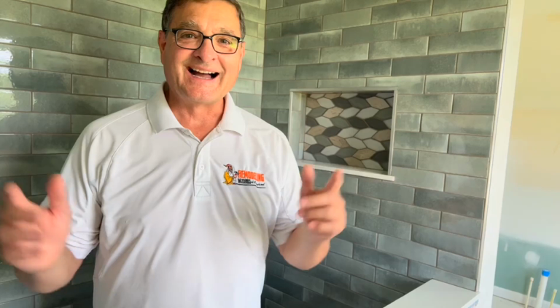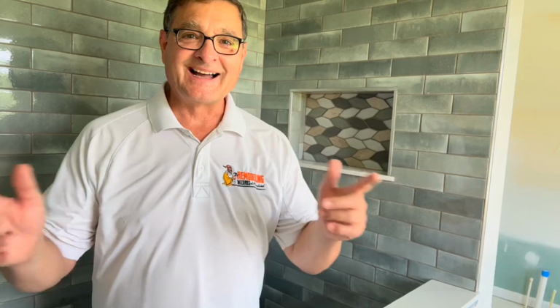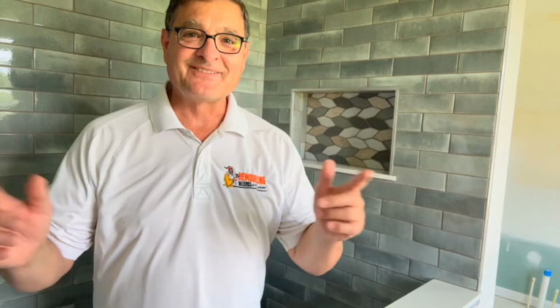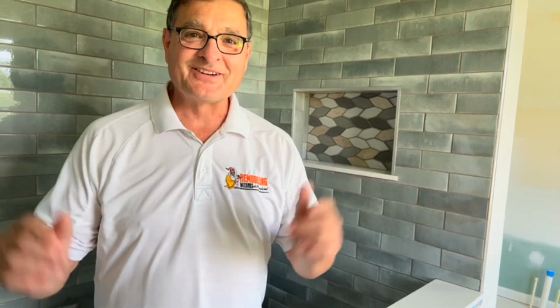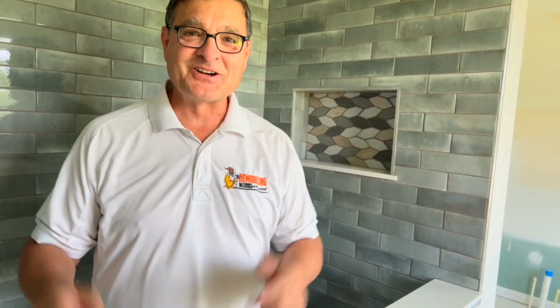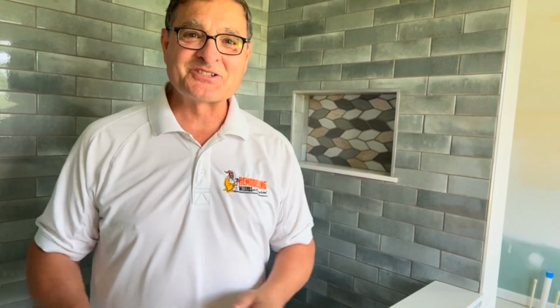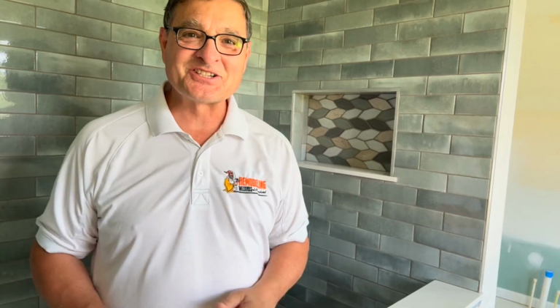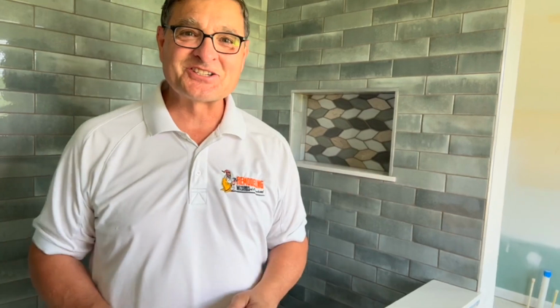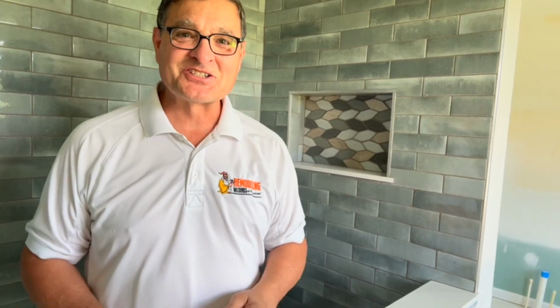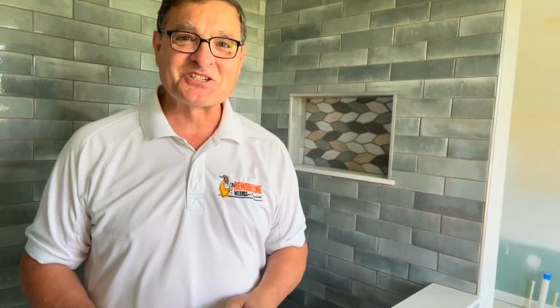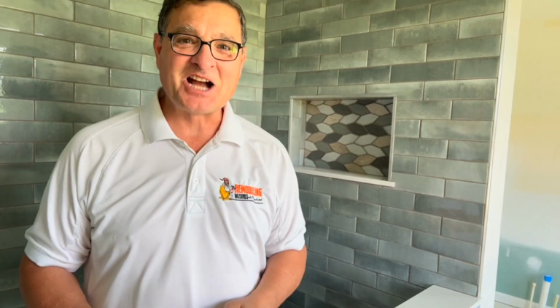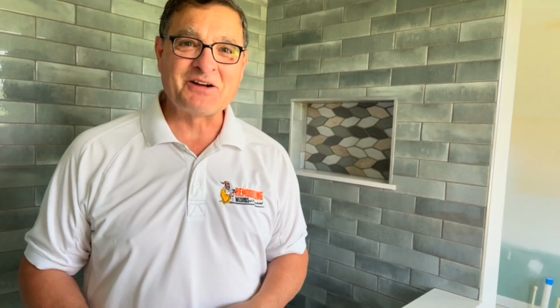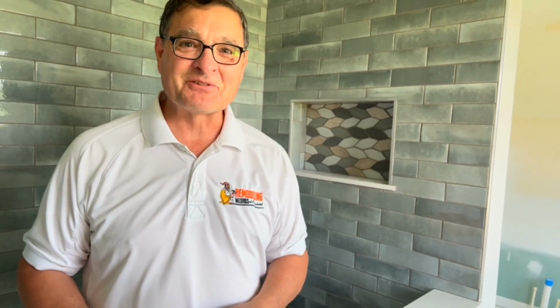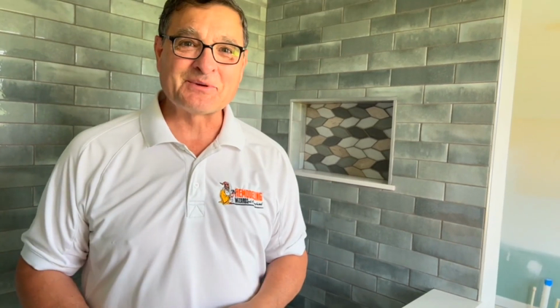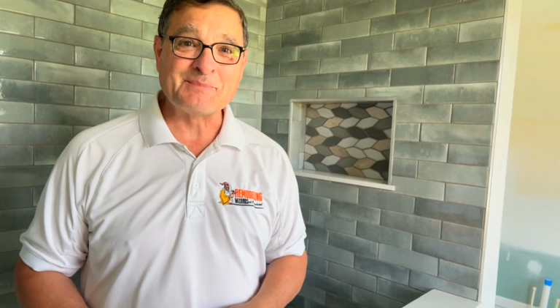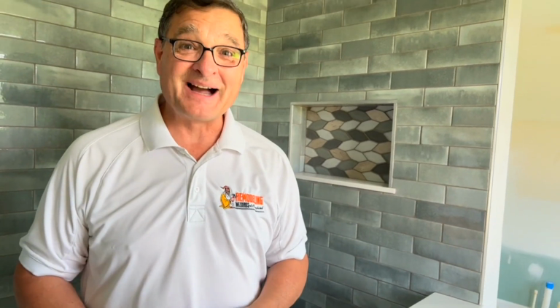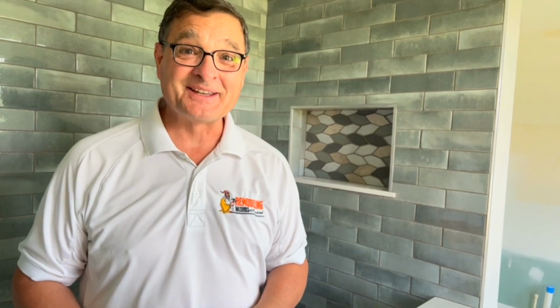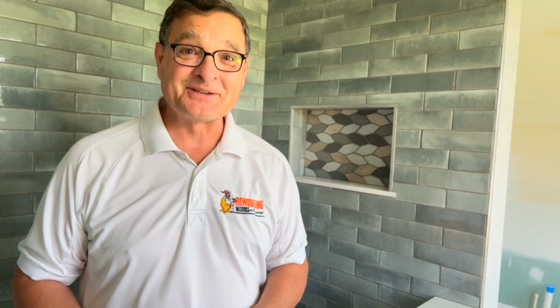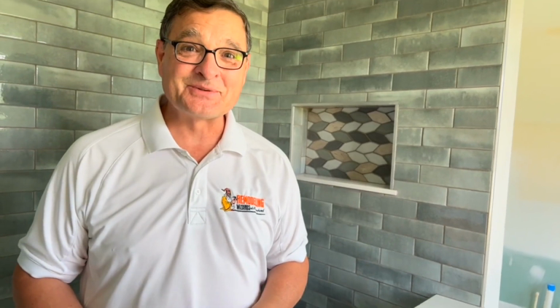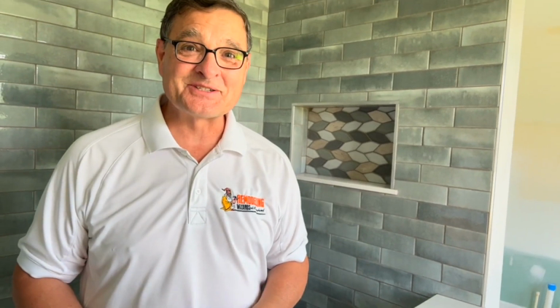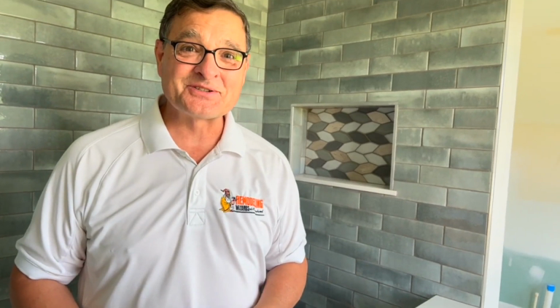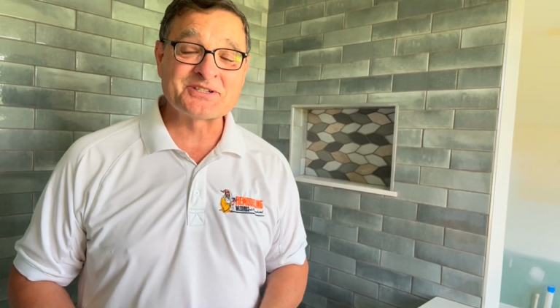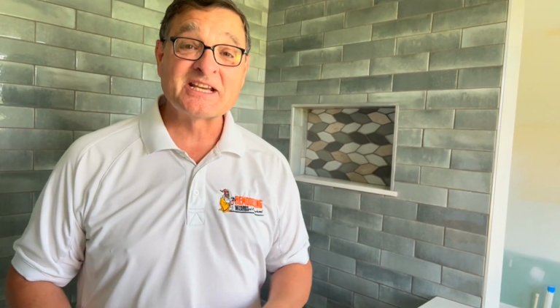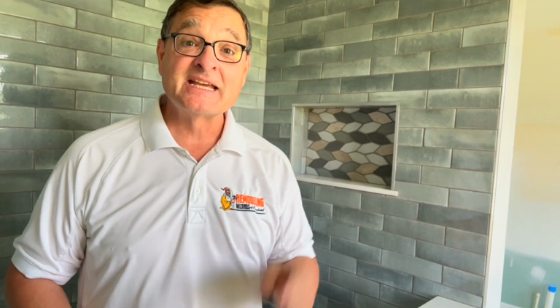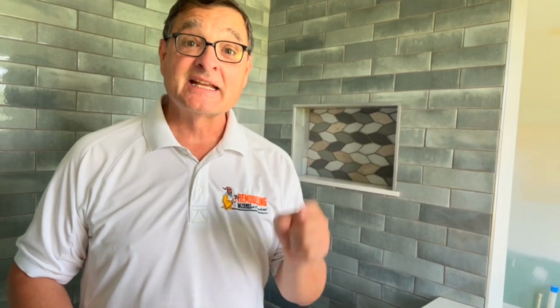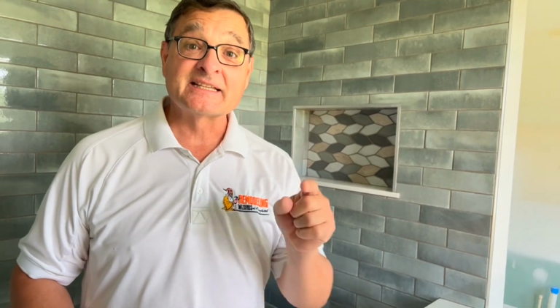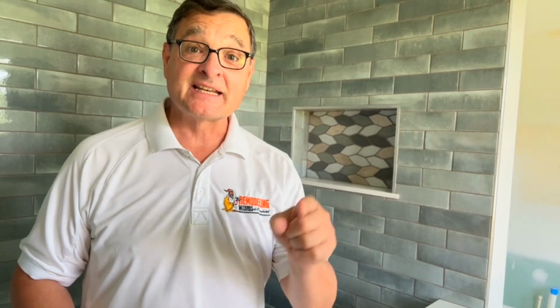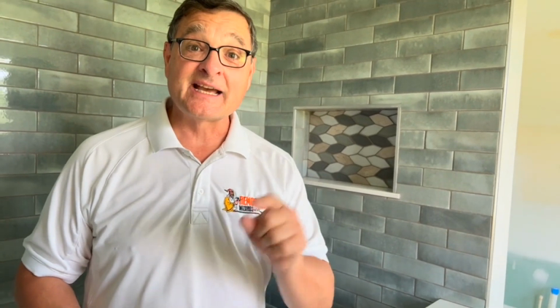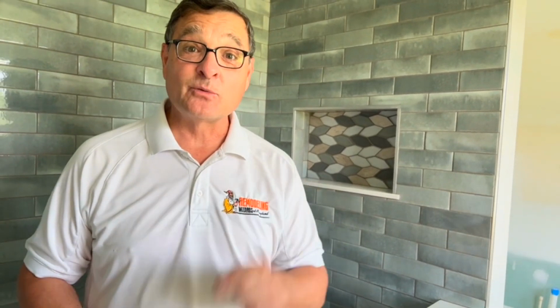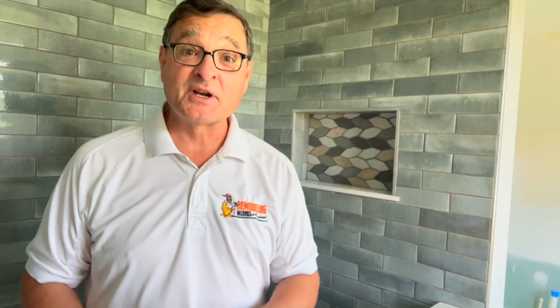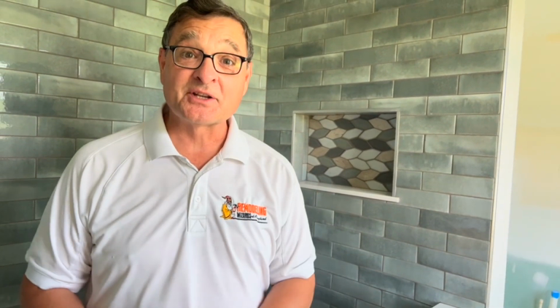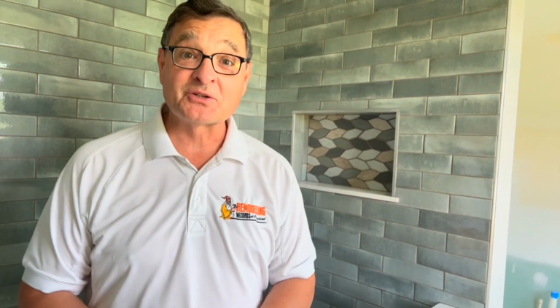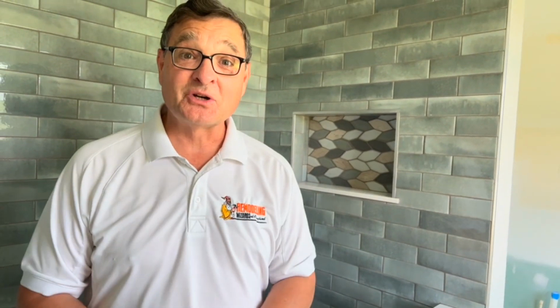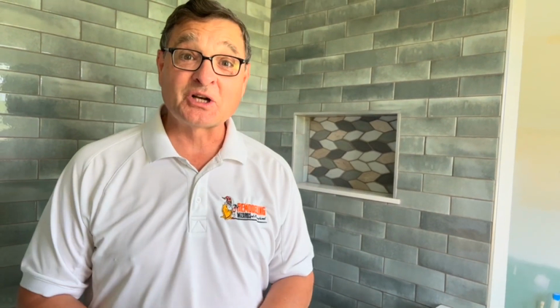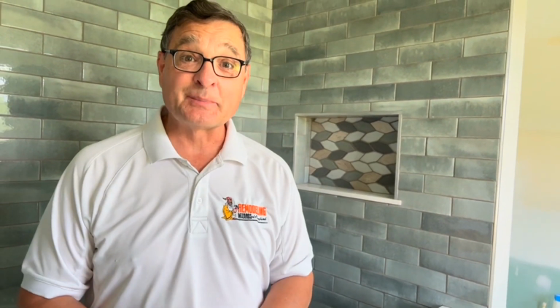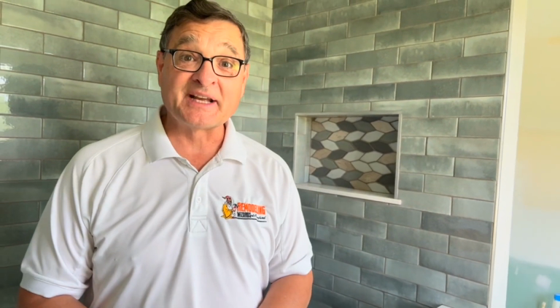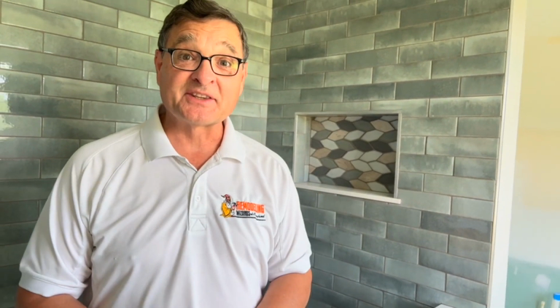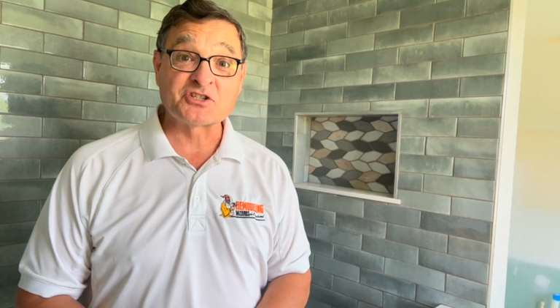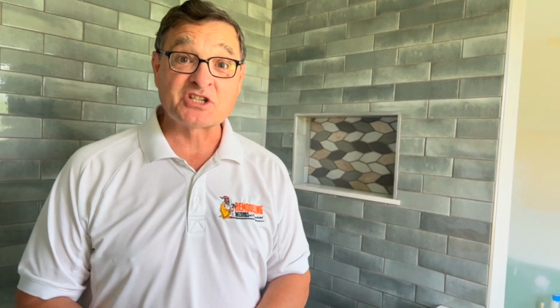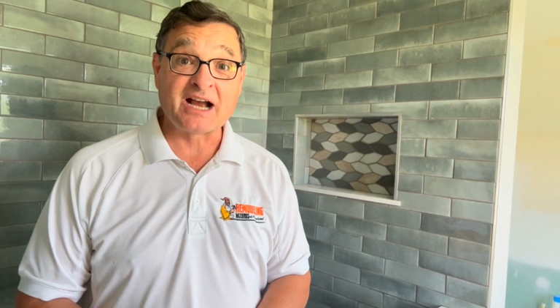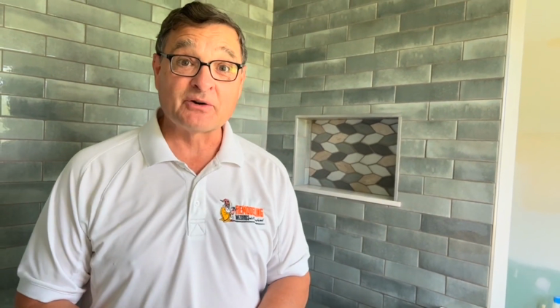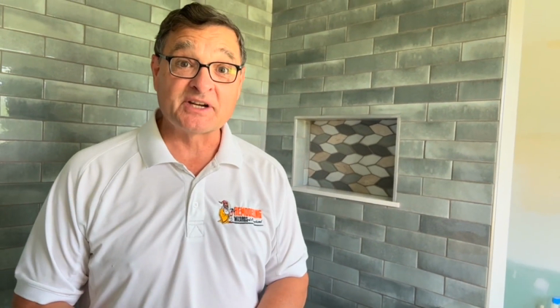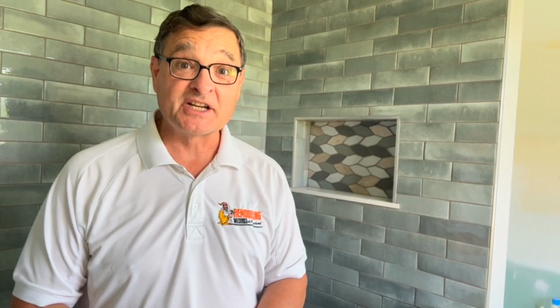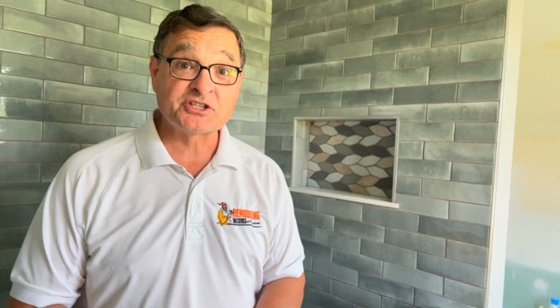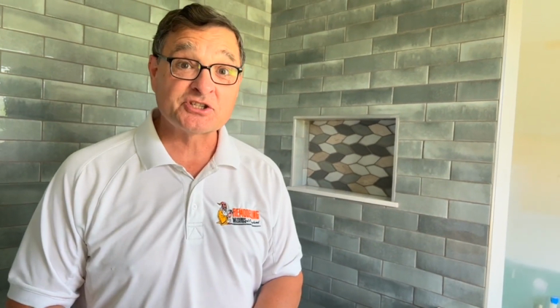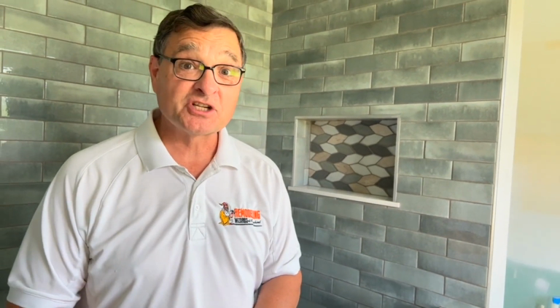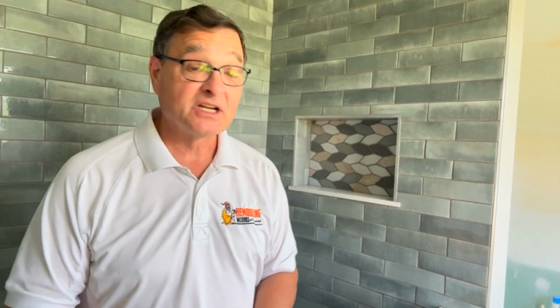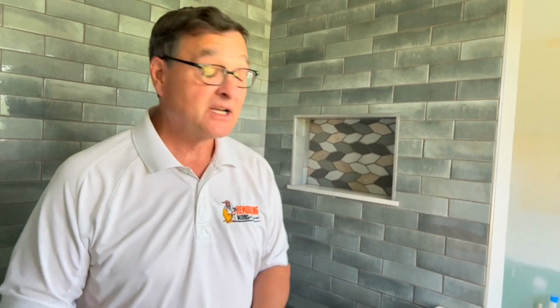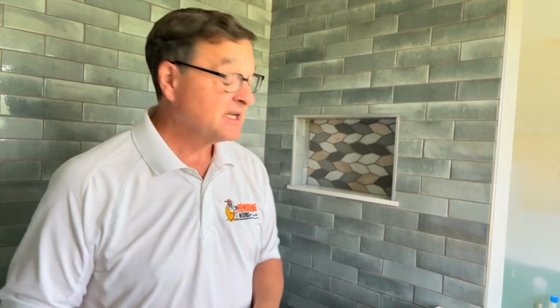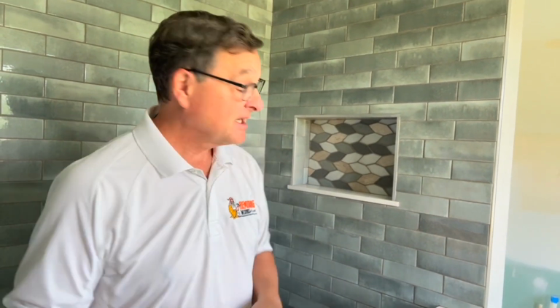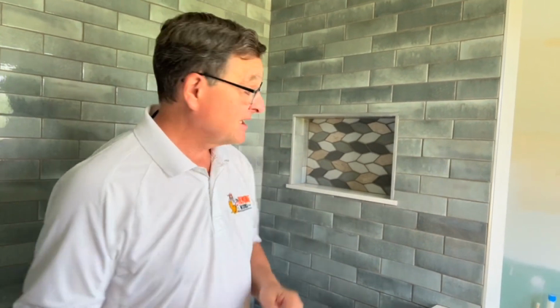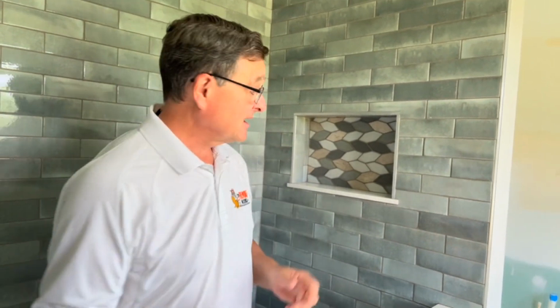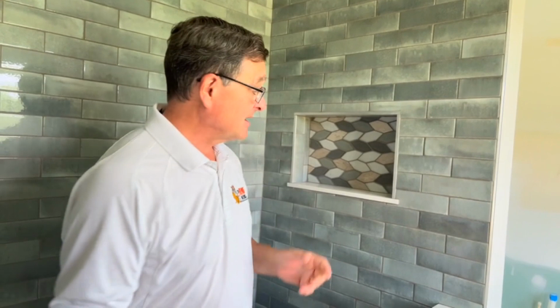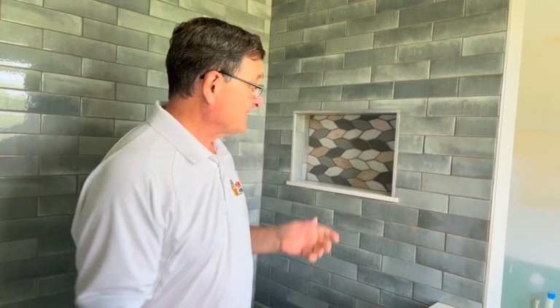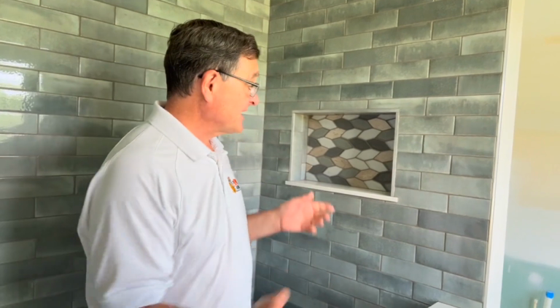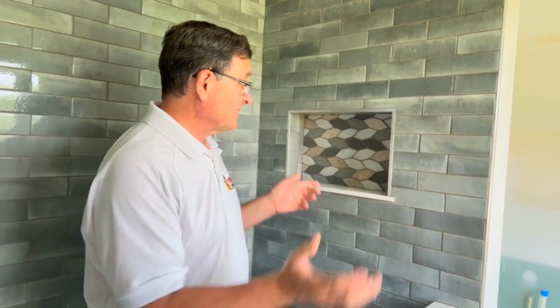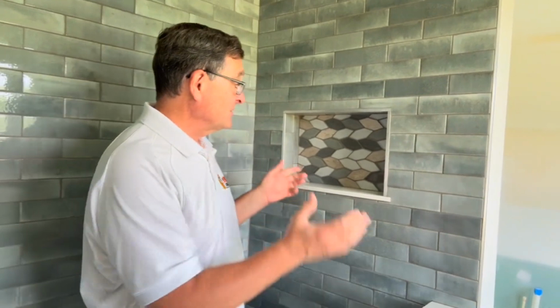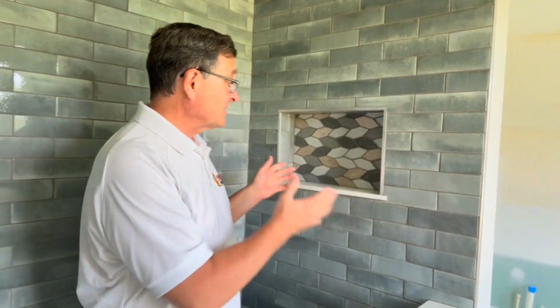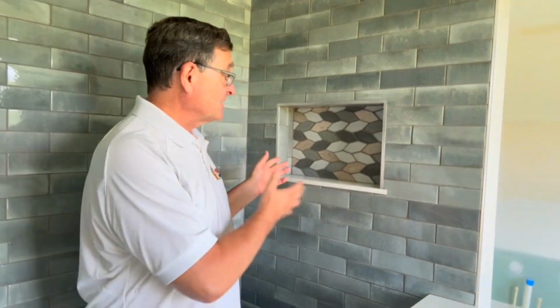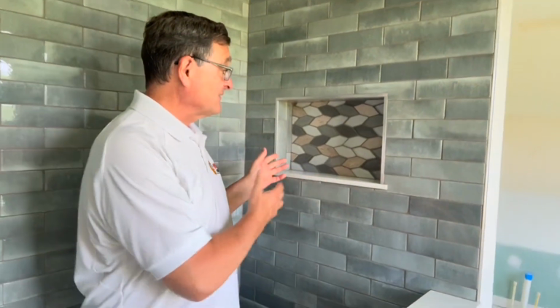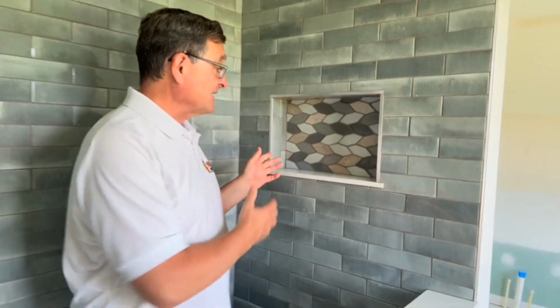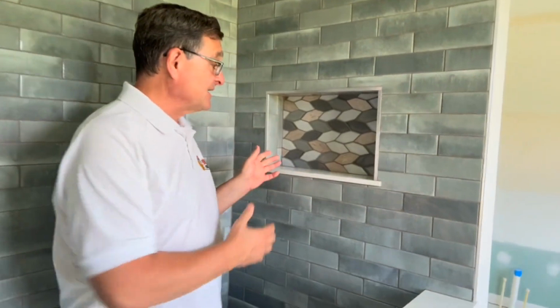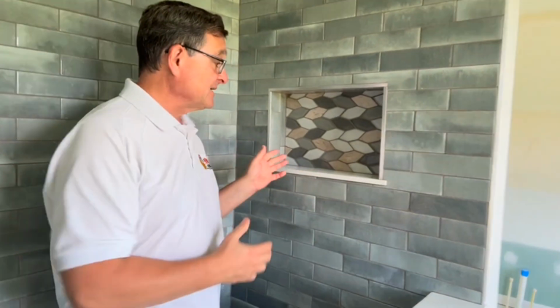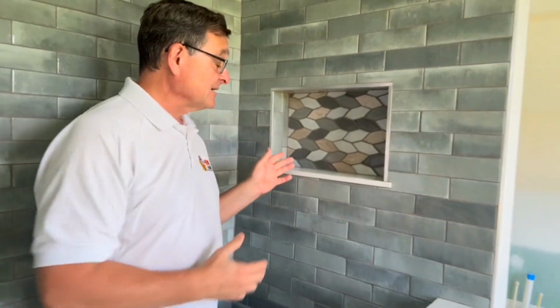Hi folks, this is John with Remodeling Wizards. Today I want to talk about the shower niche. Take a look over here.